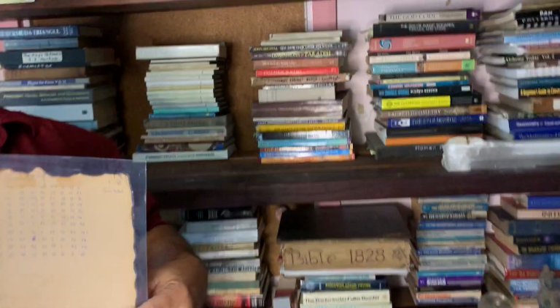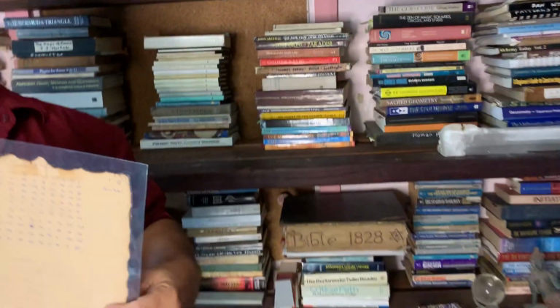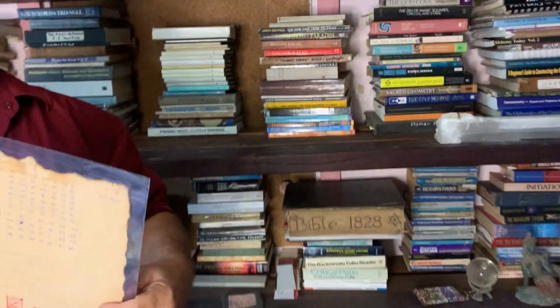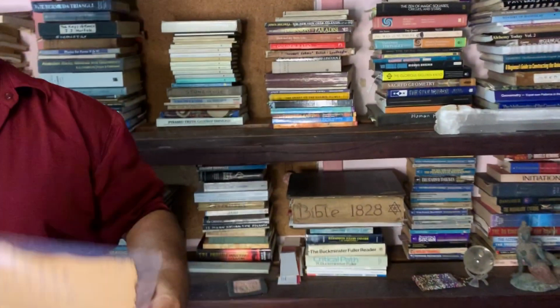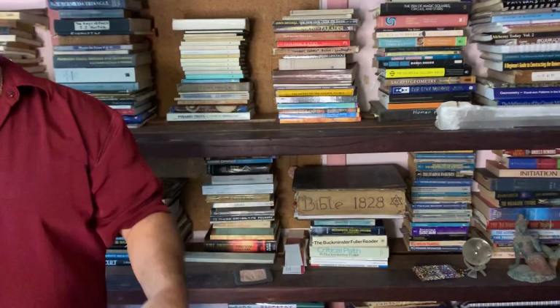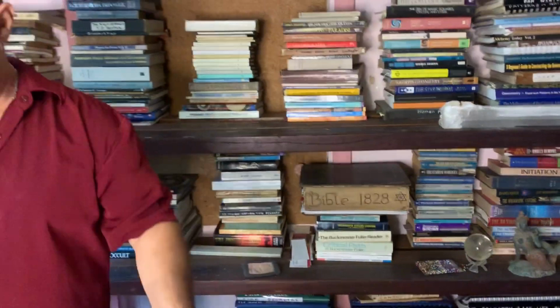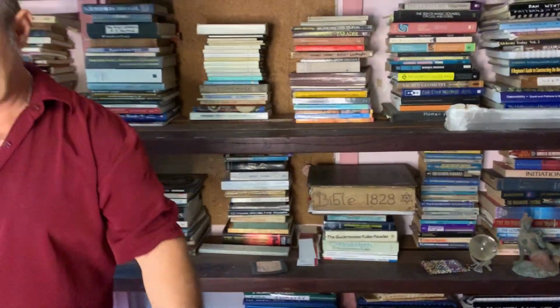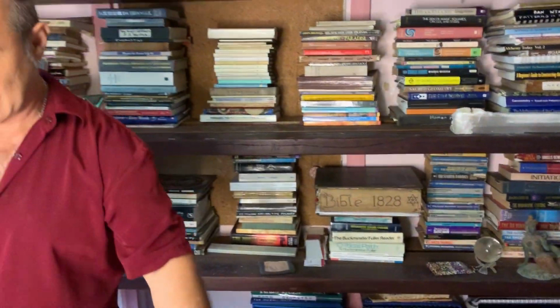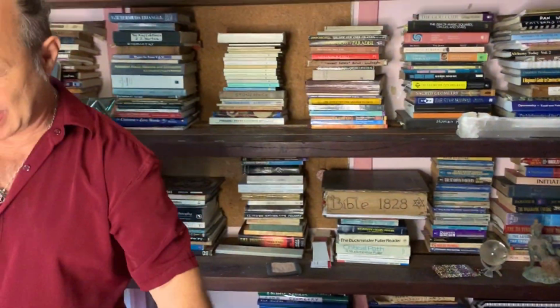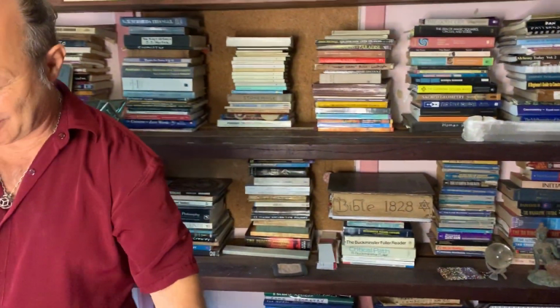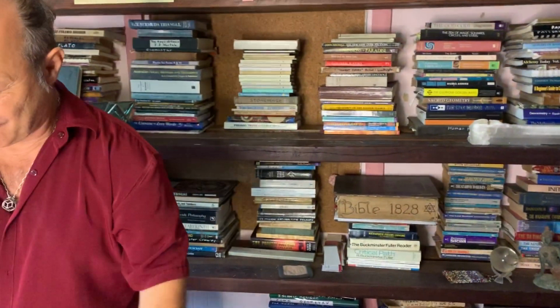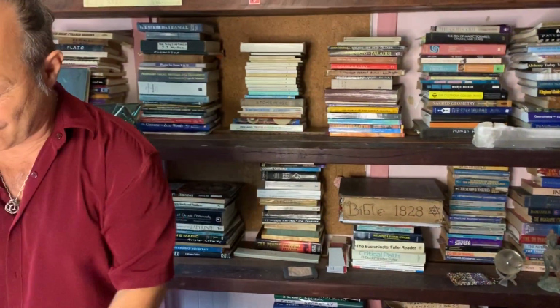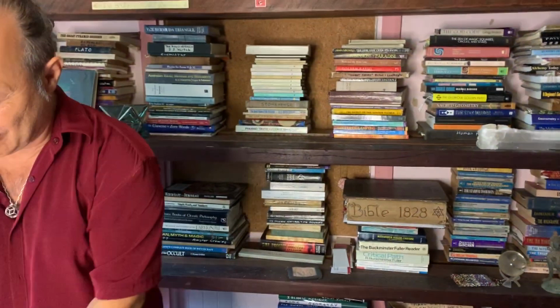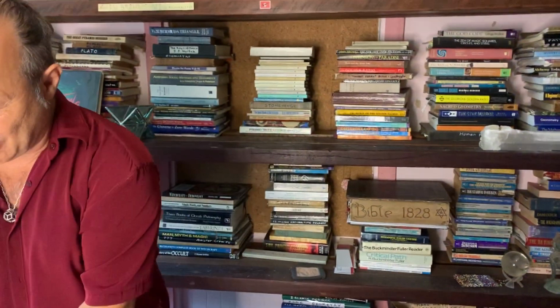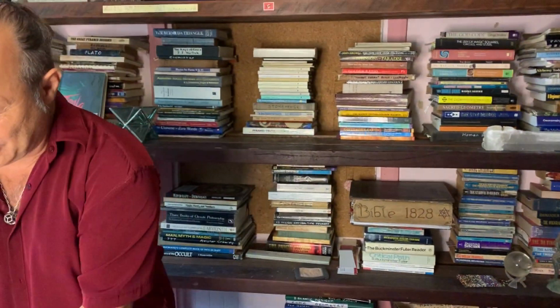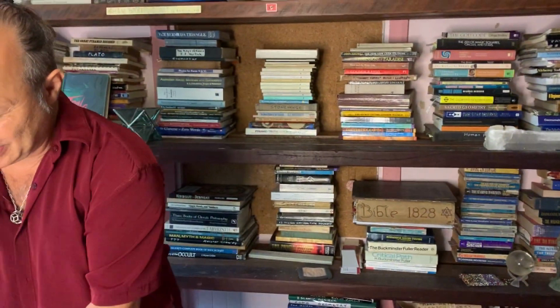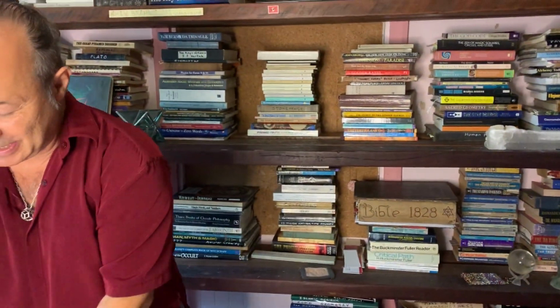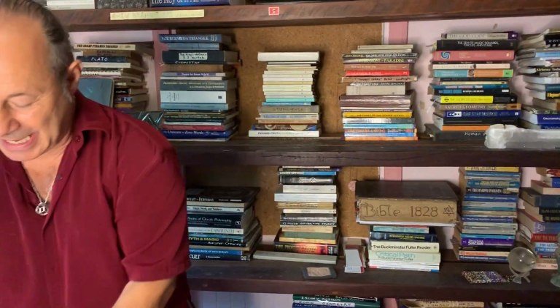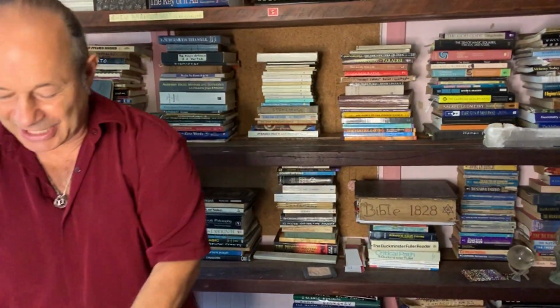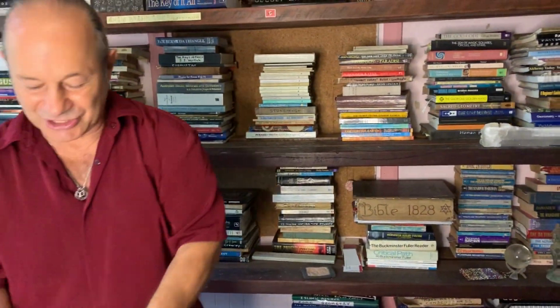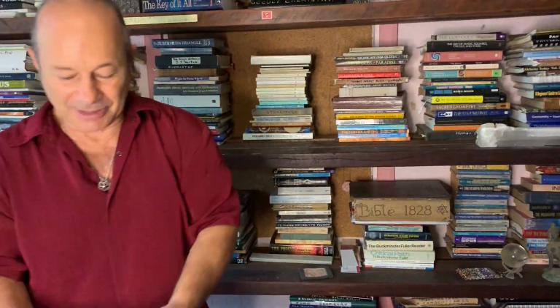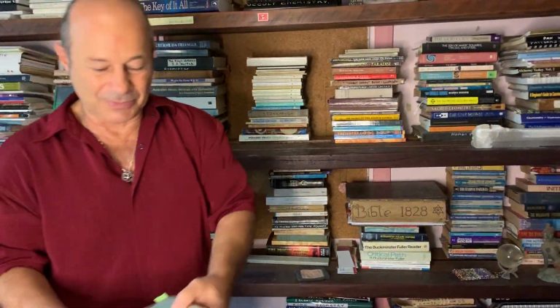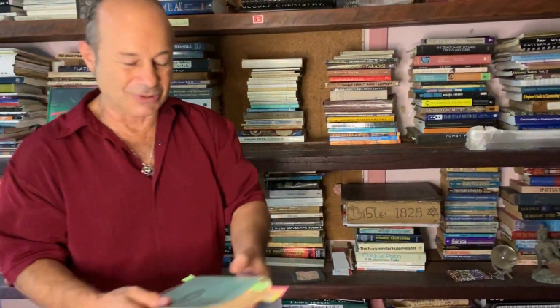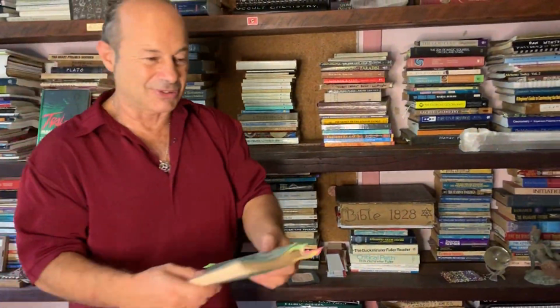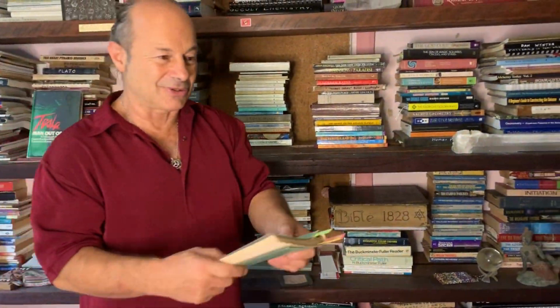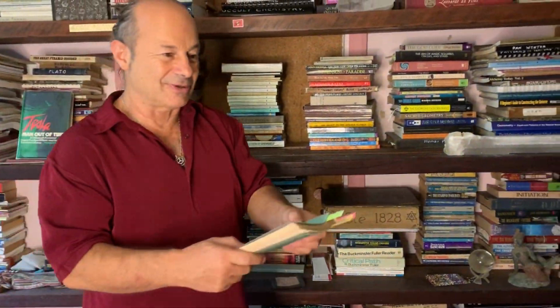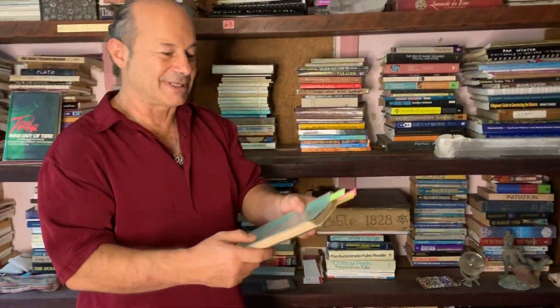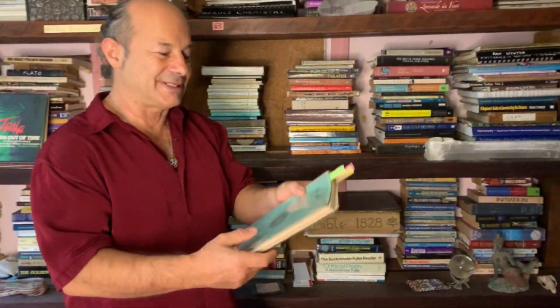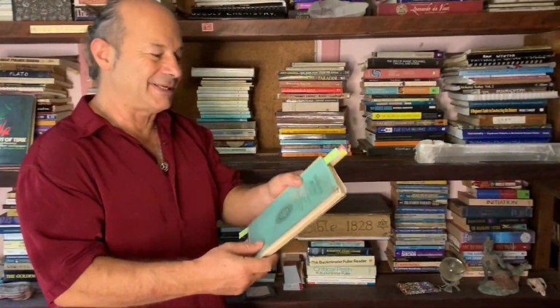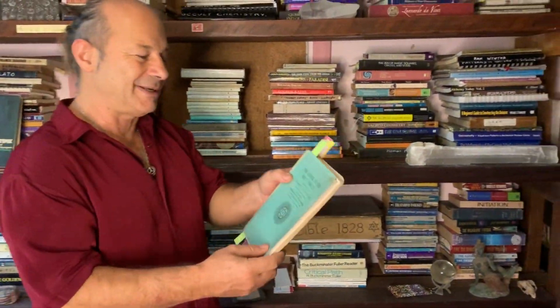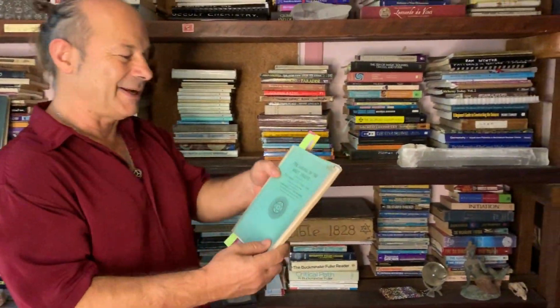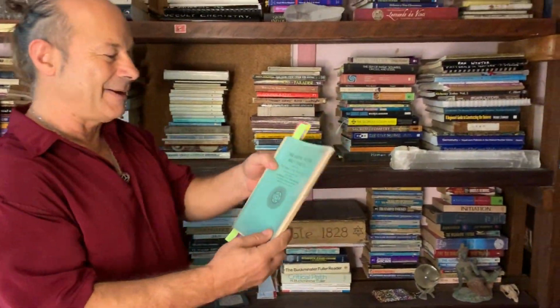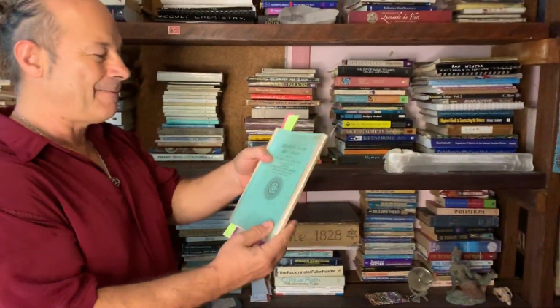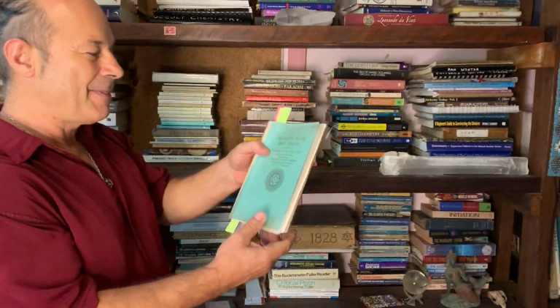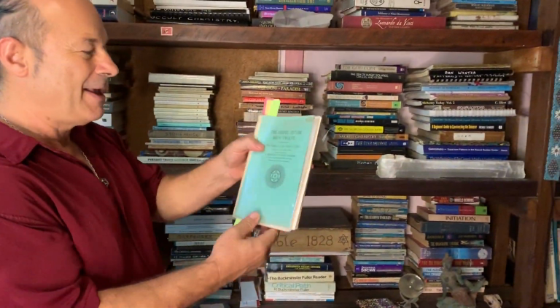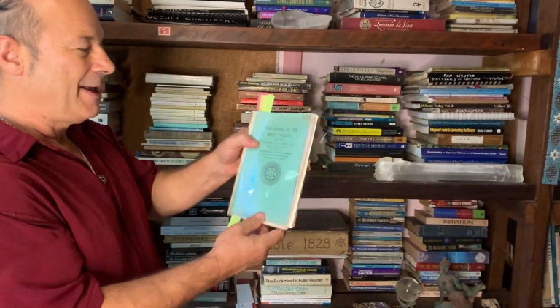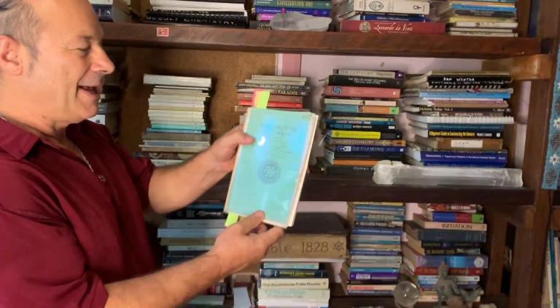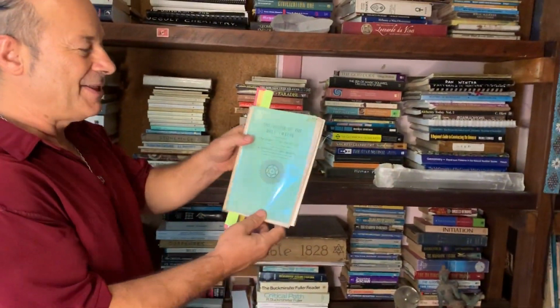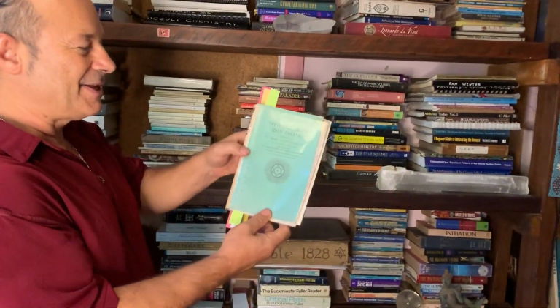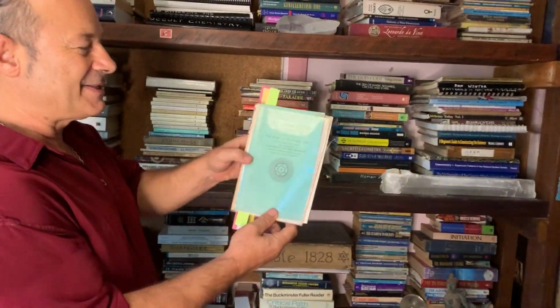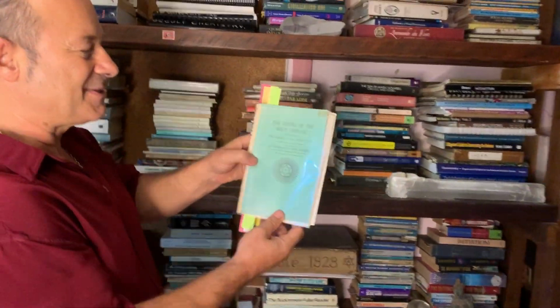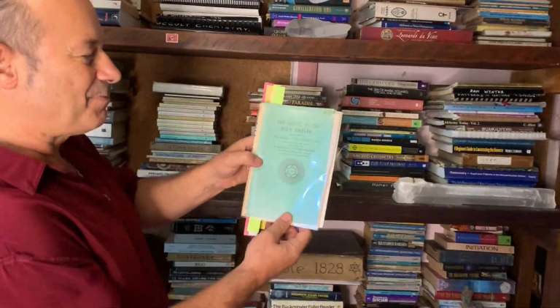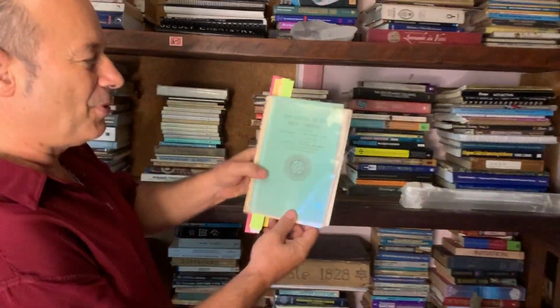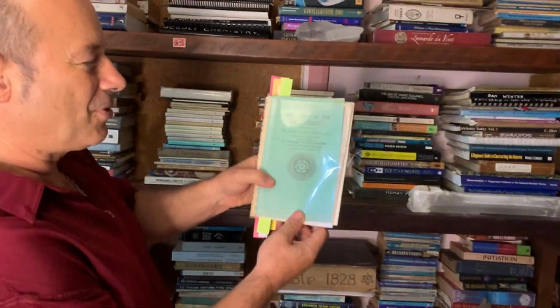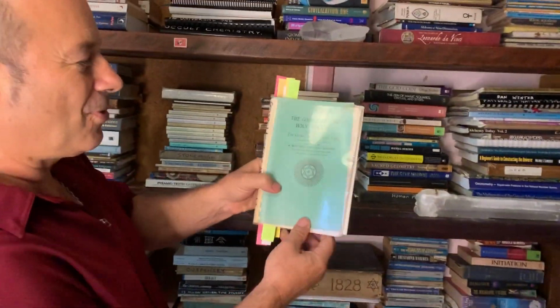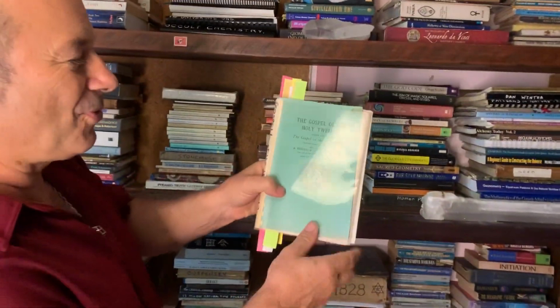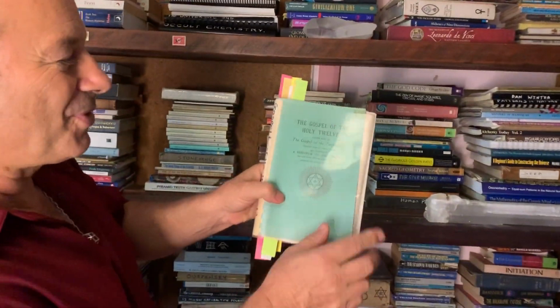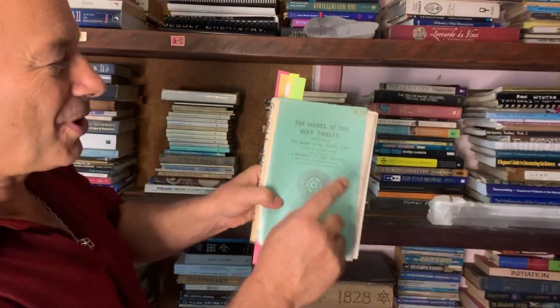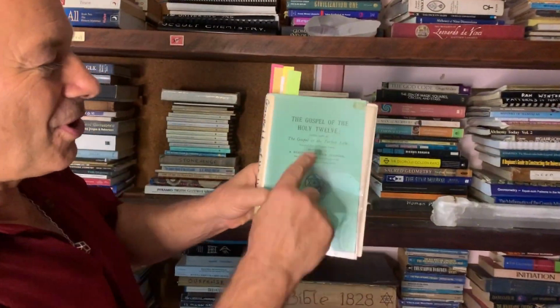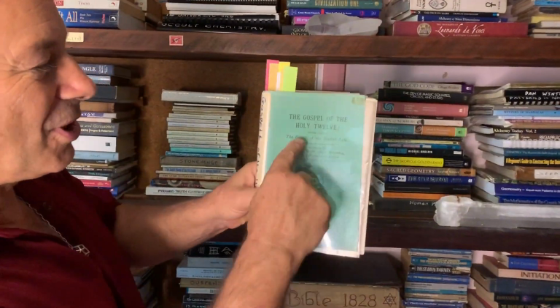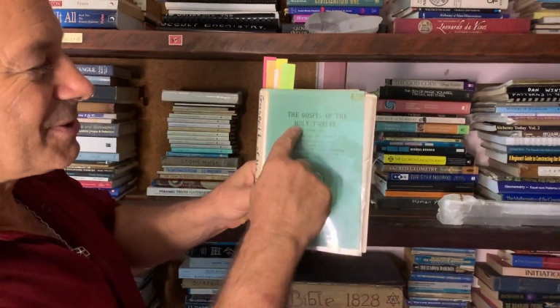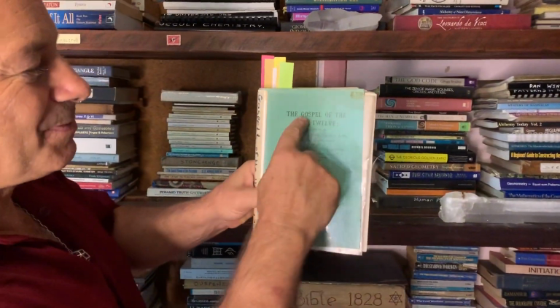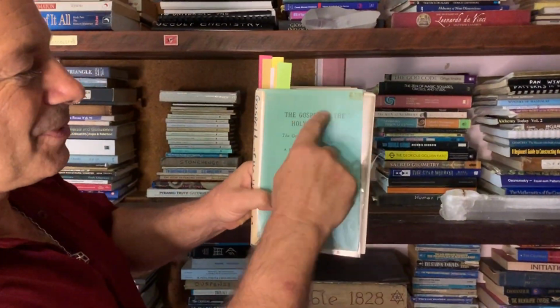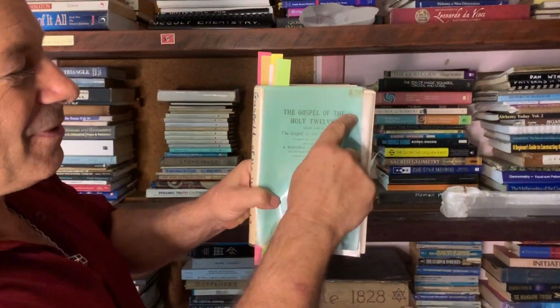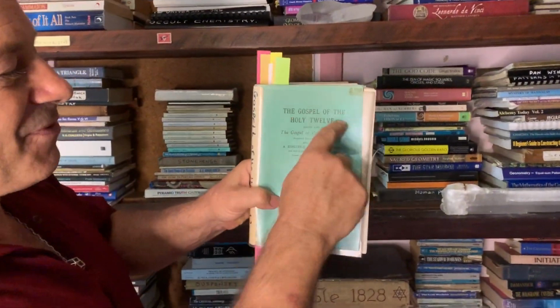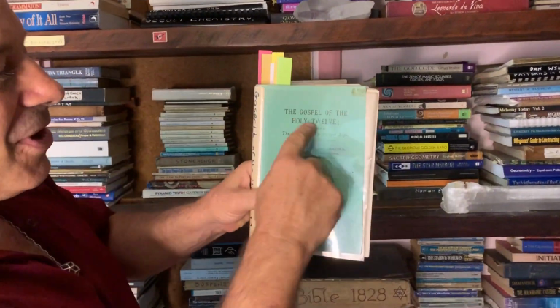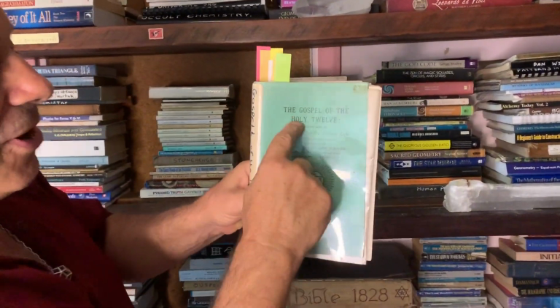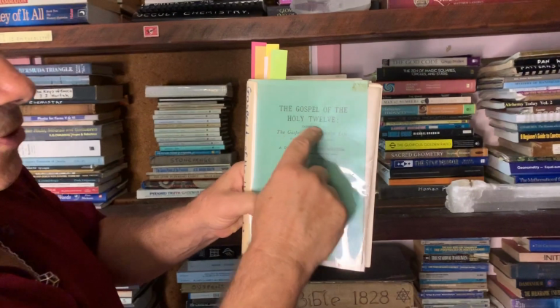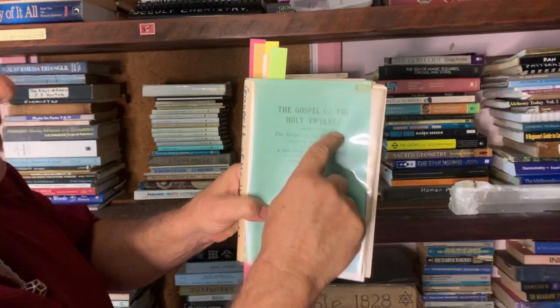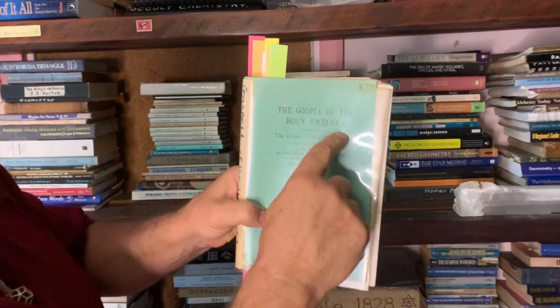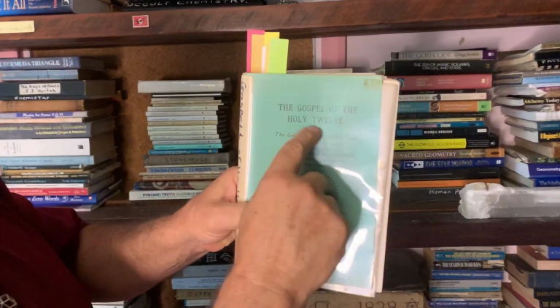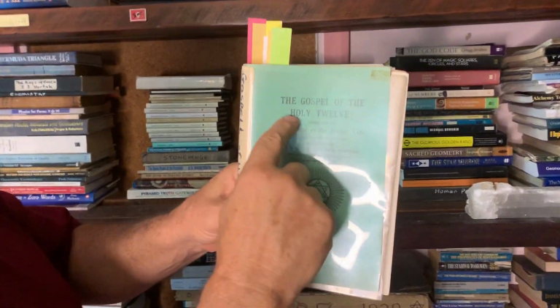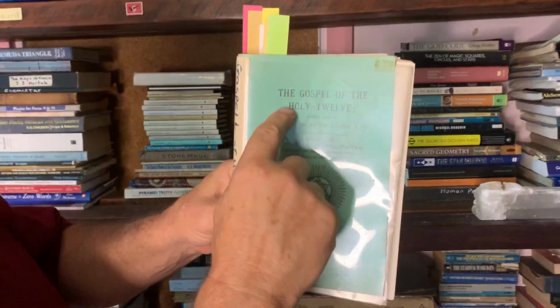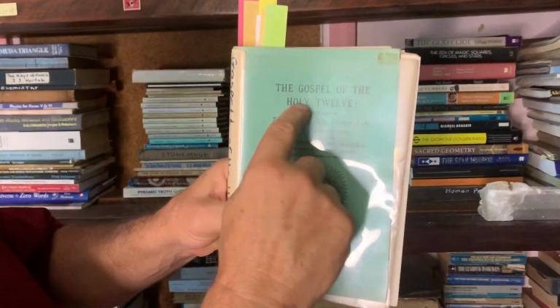It actually came from being in the Agile bookstore in Sydney, where there was this book called the Gospel of the Holy Twelve.